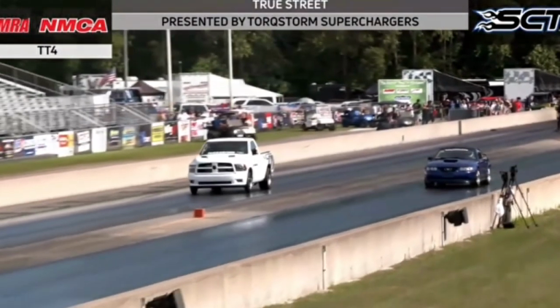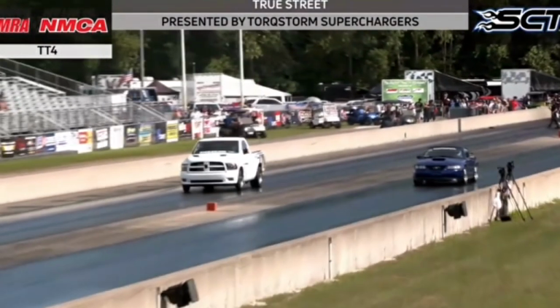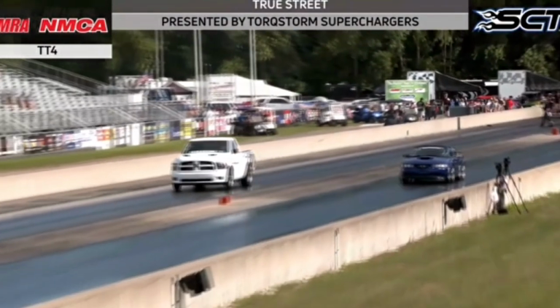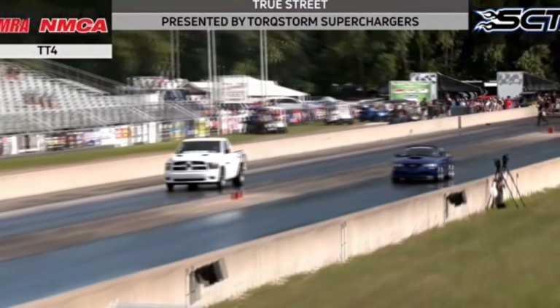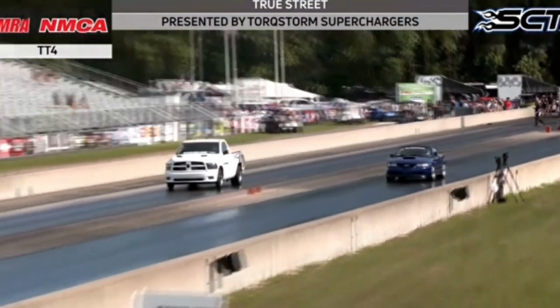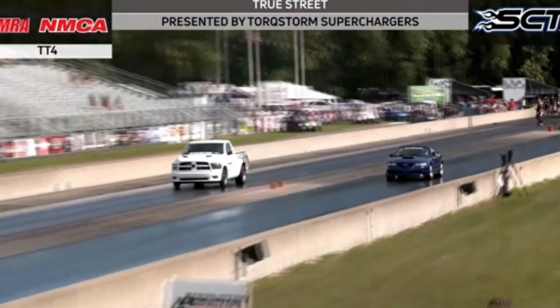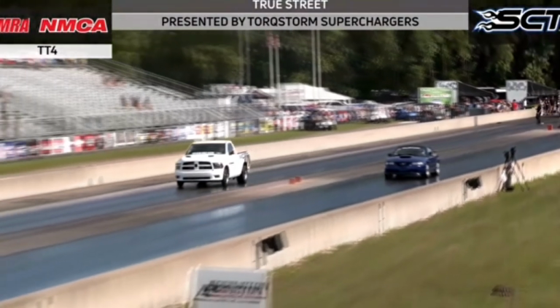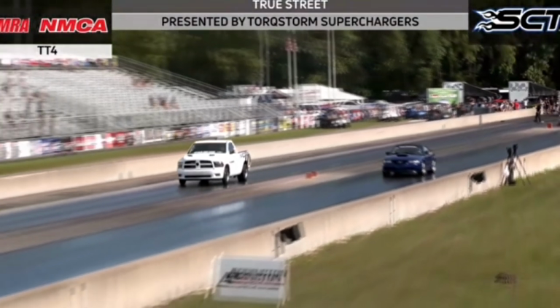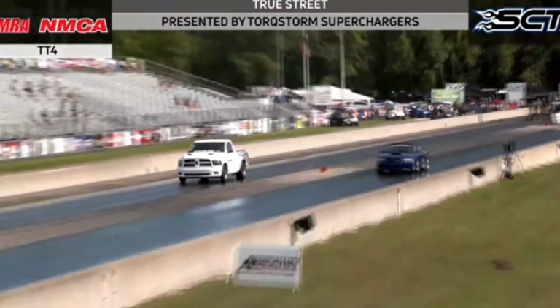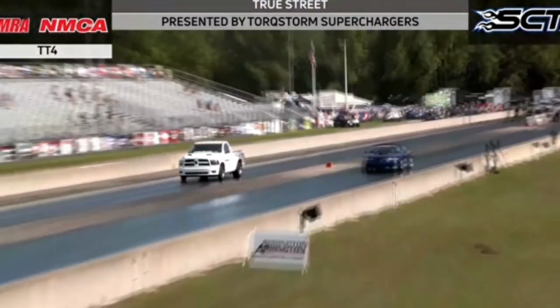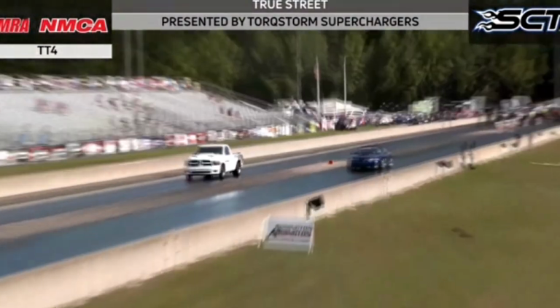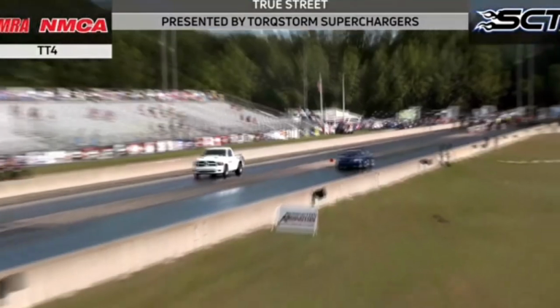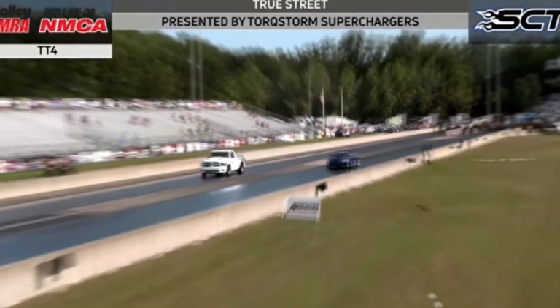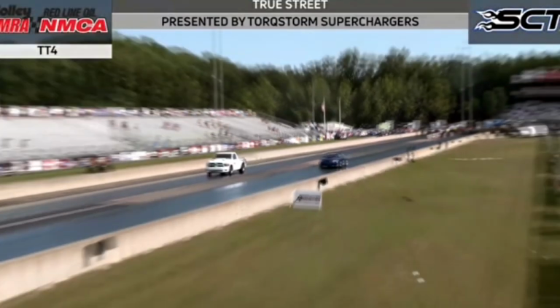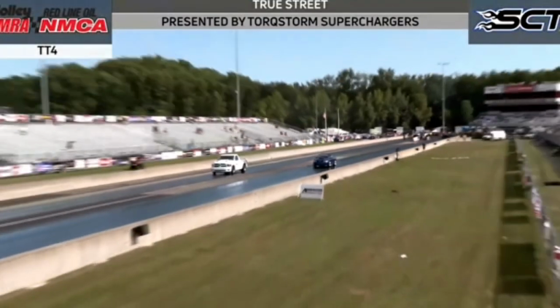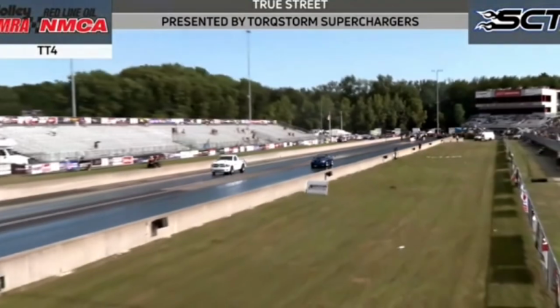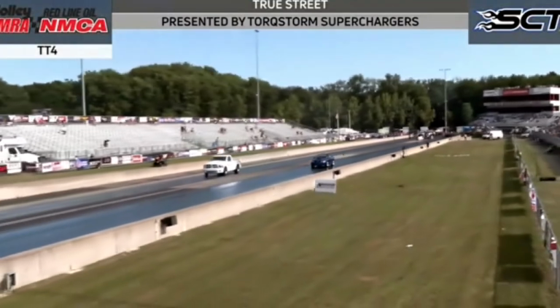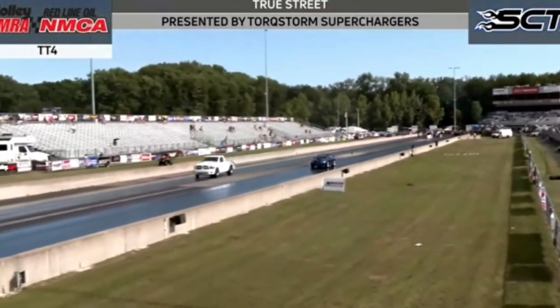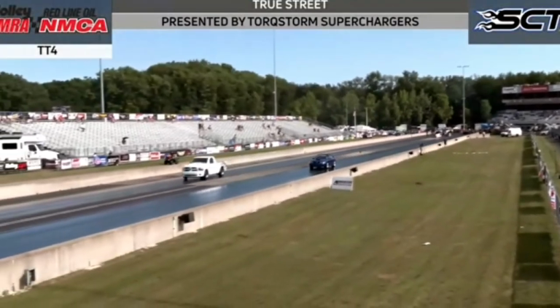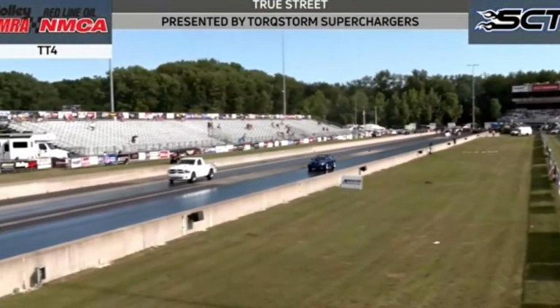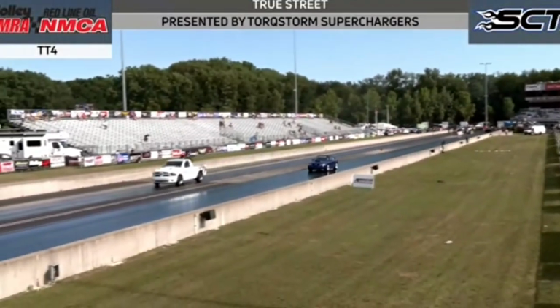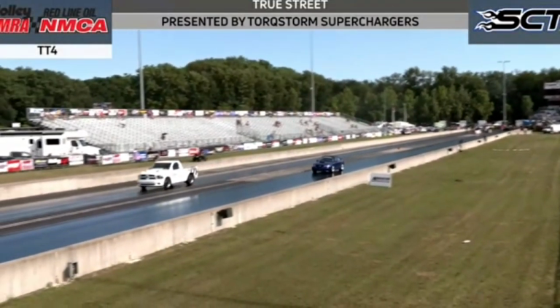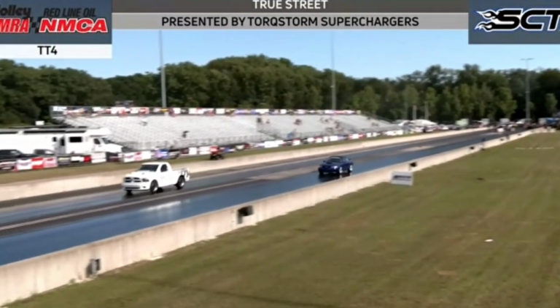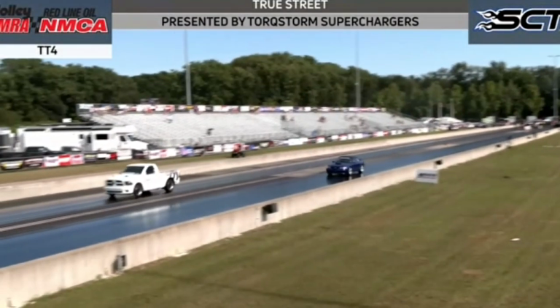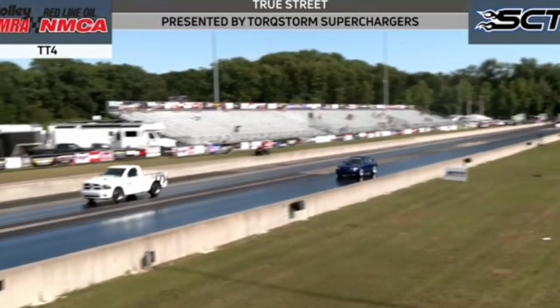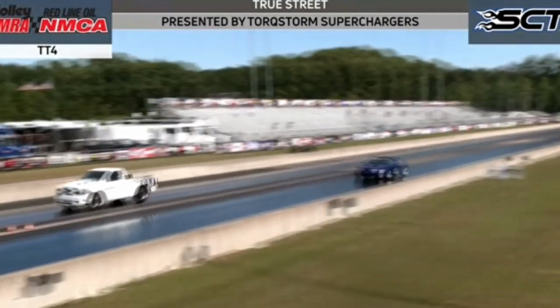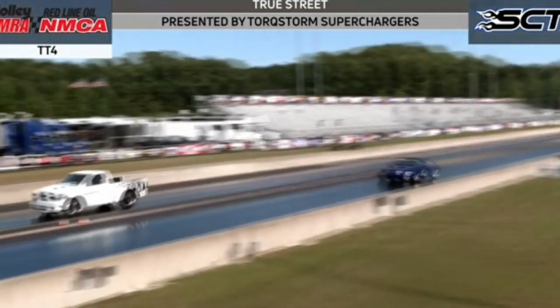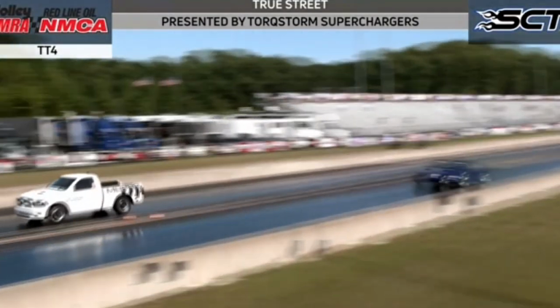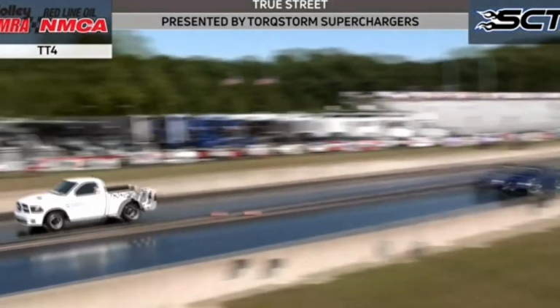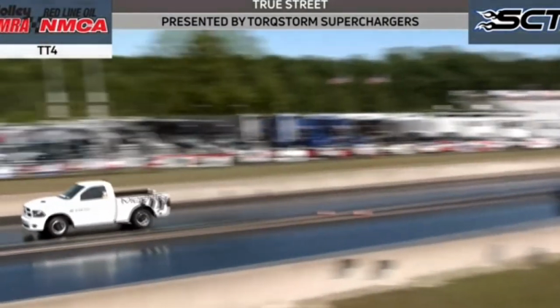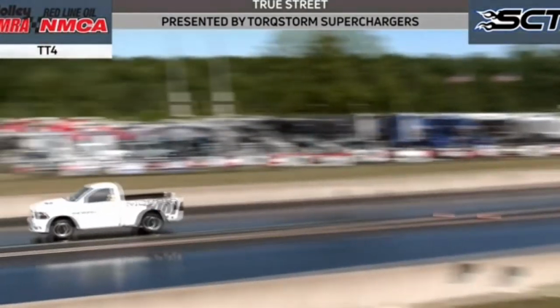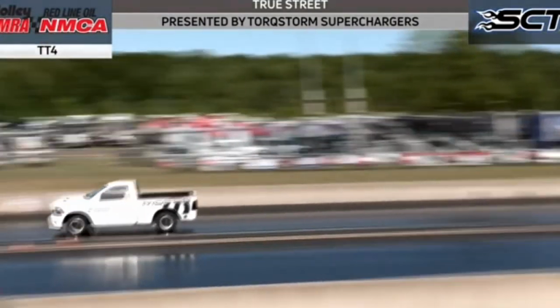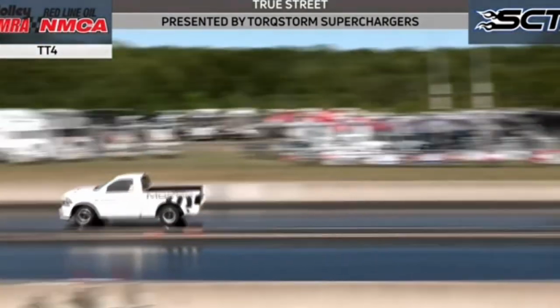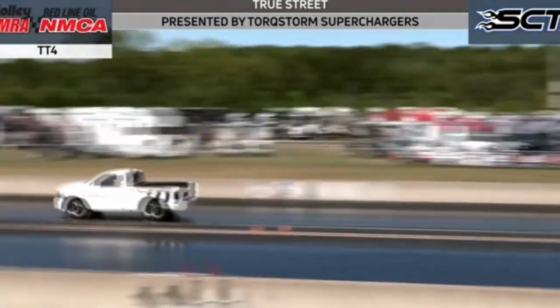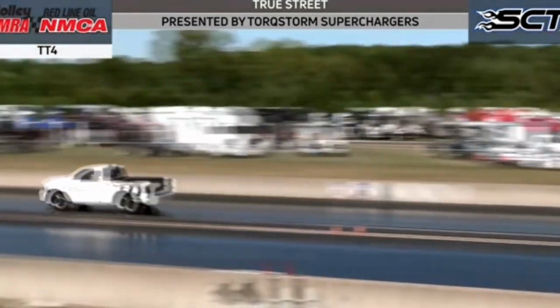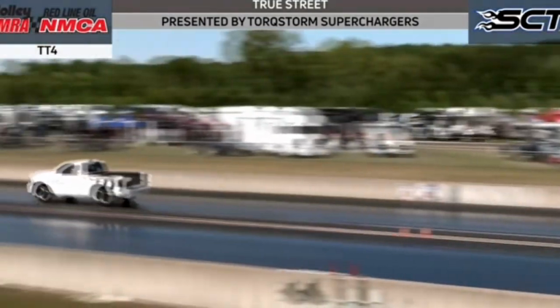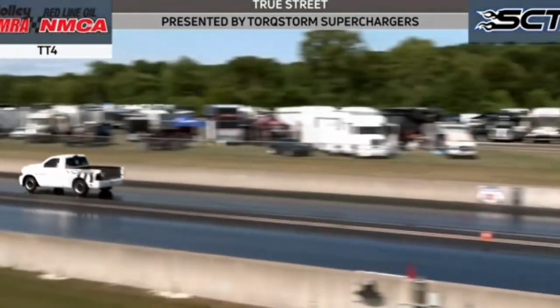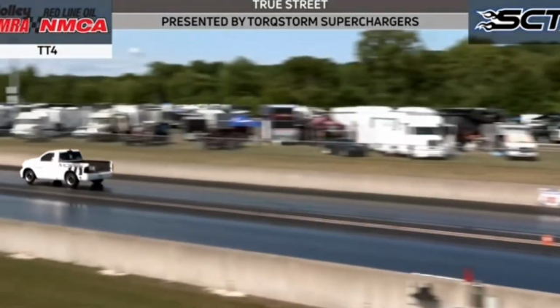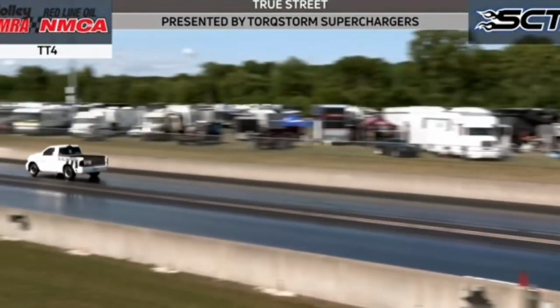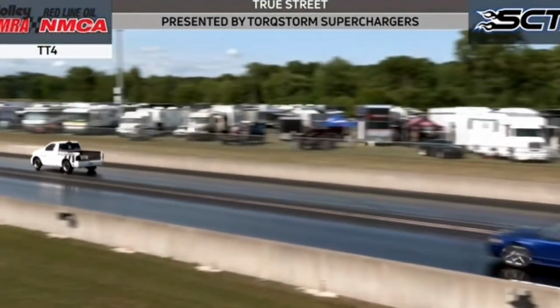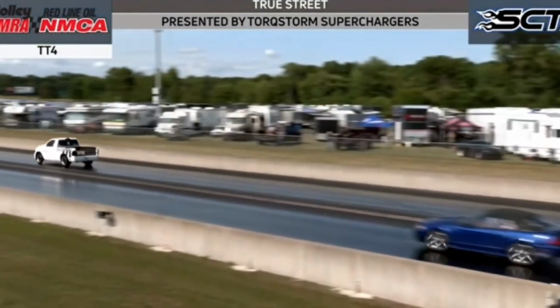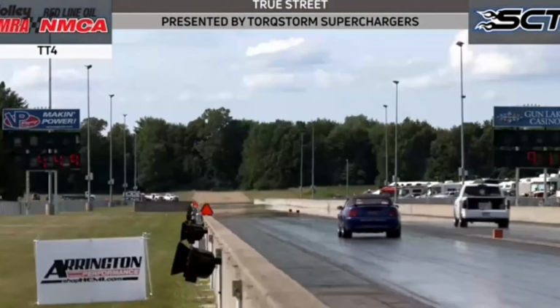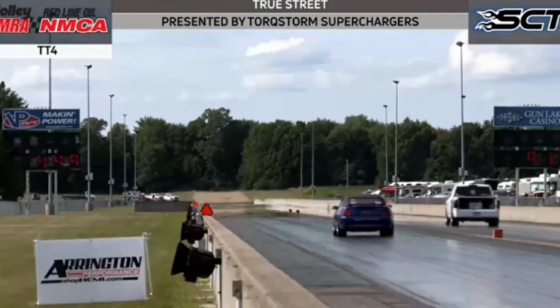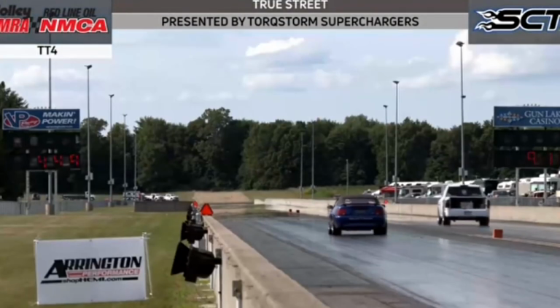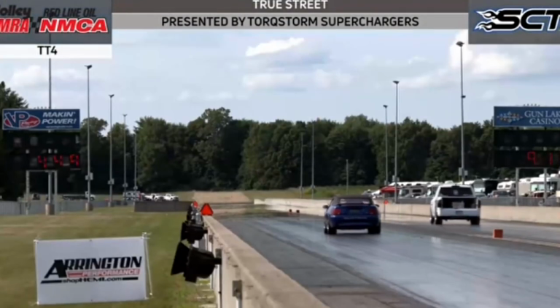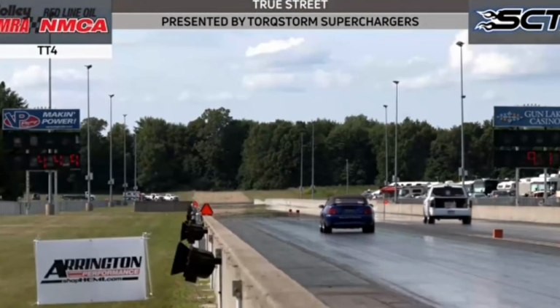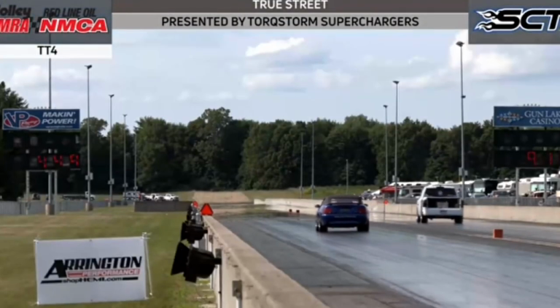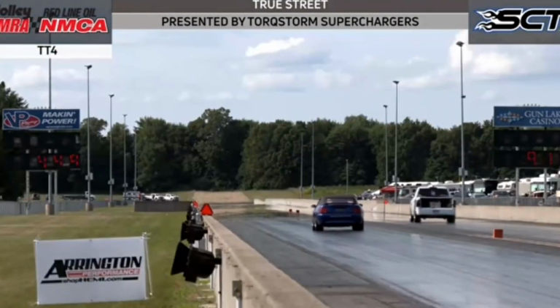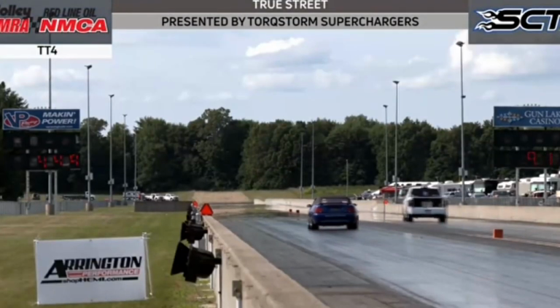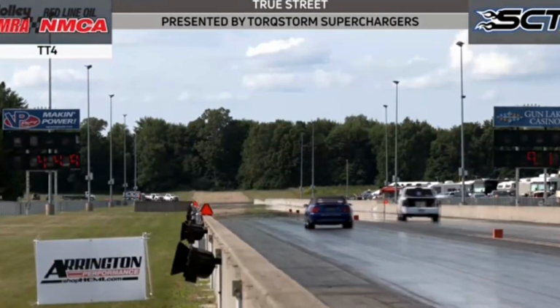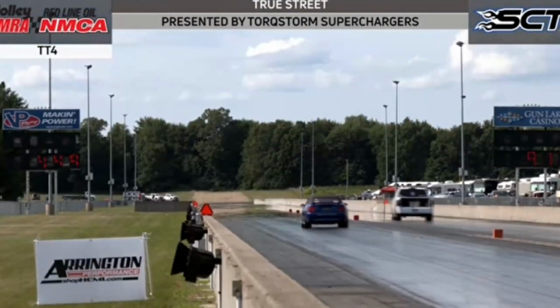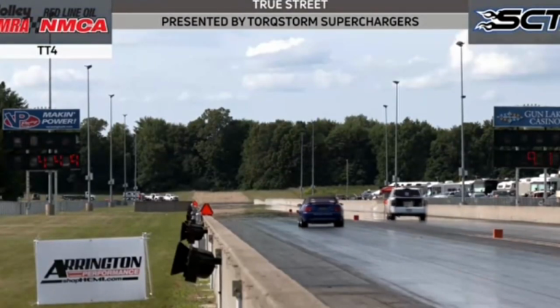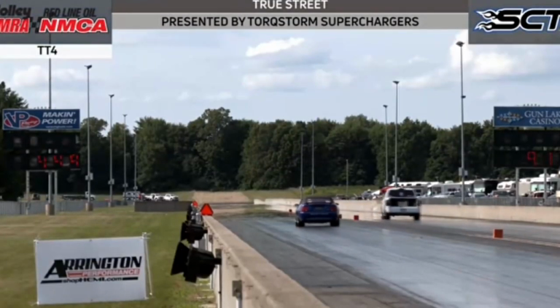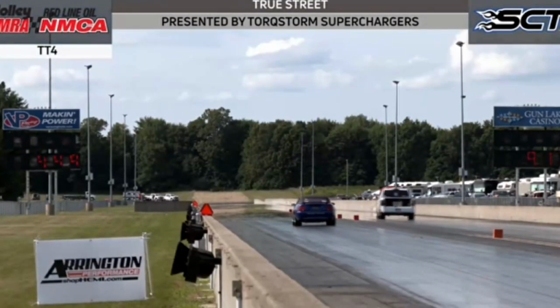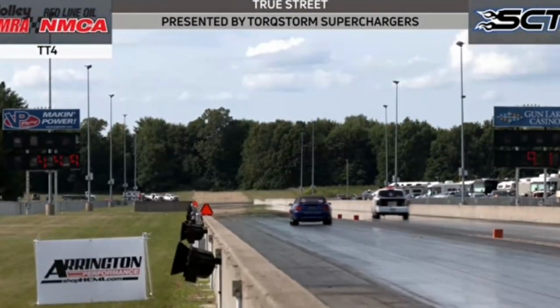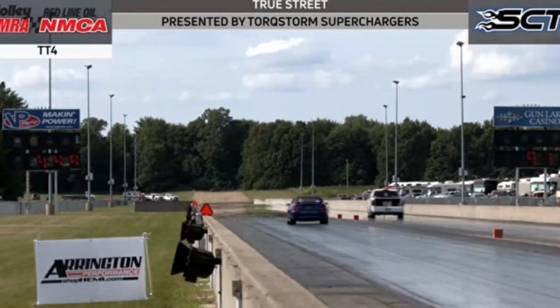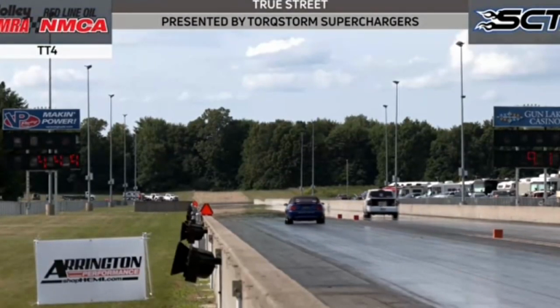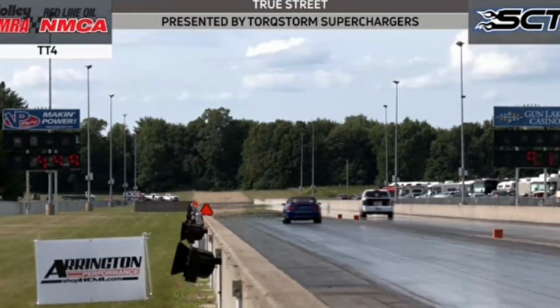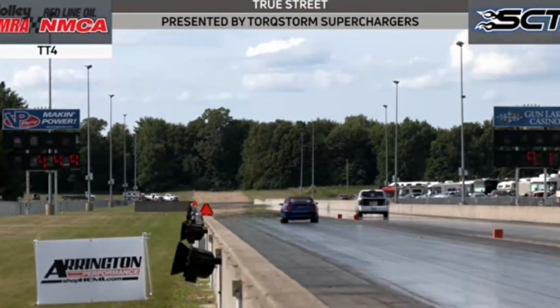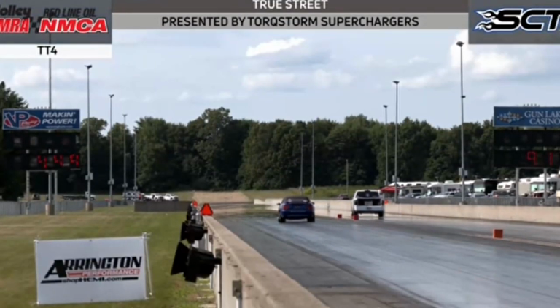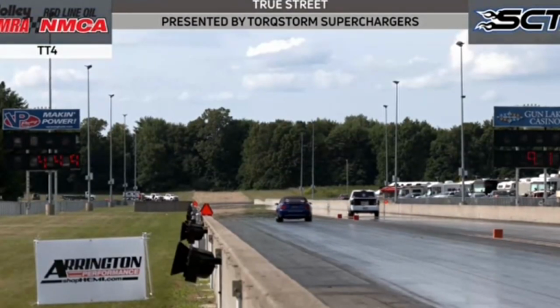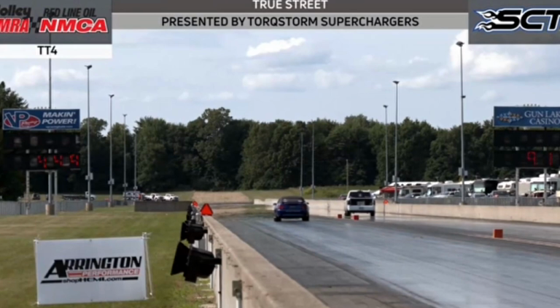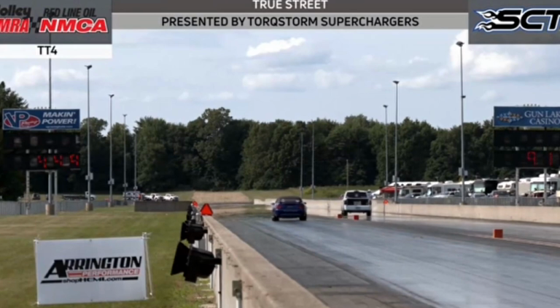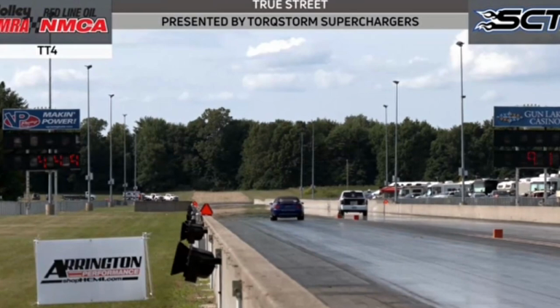The Mustang has some traction challenges on the starting line. To the 60 foot in the right lane, the truck is seven tenths of a second faster.